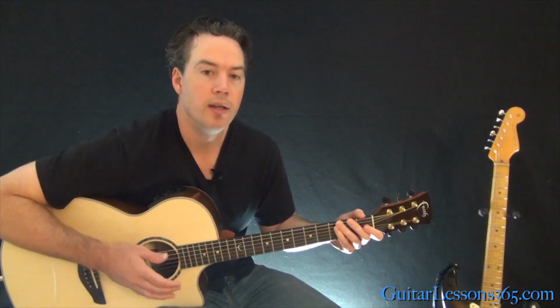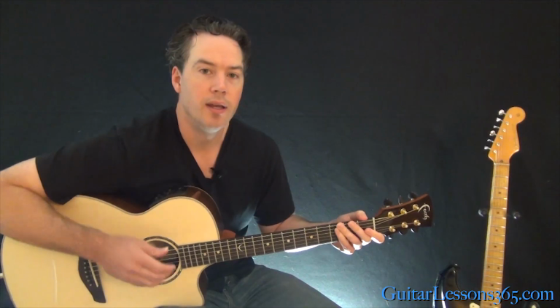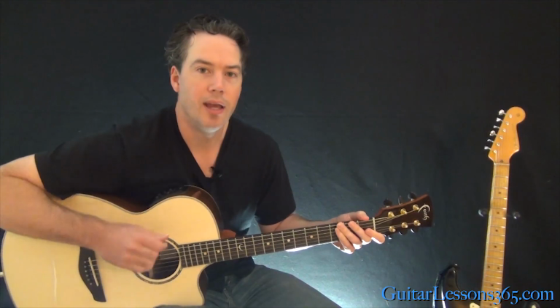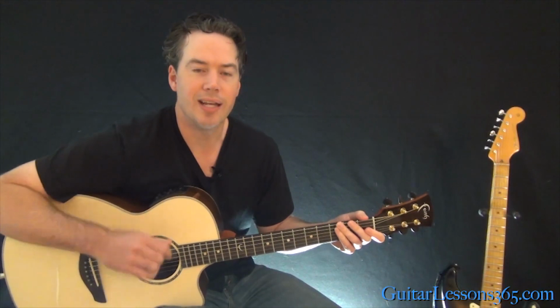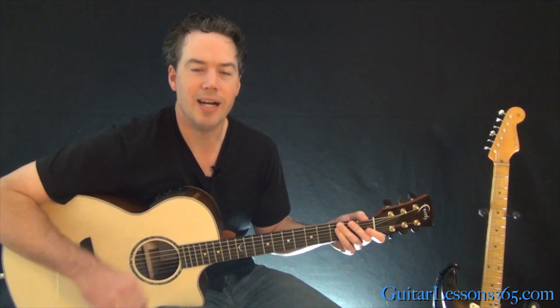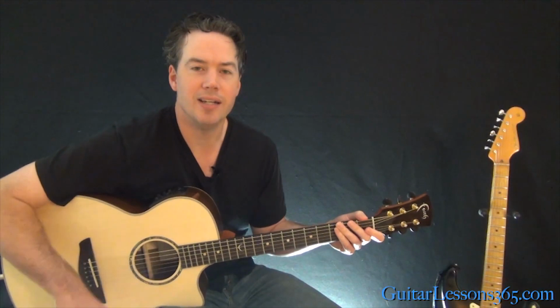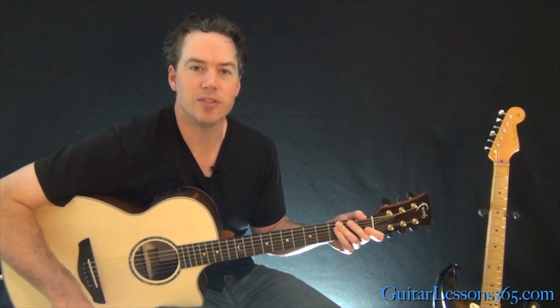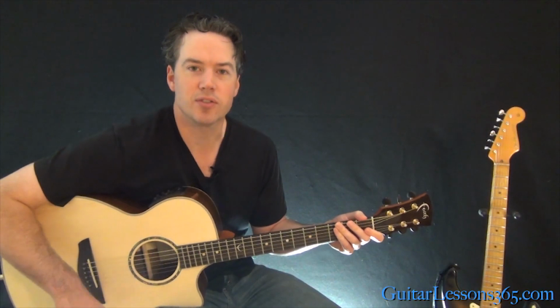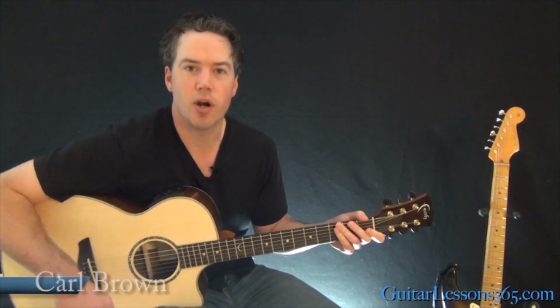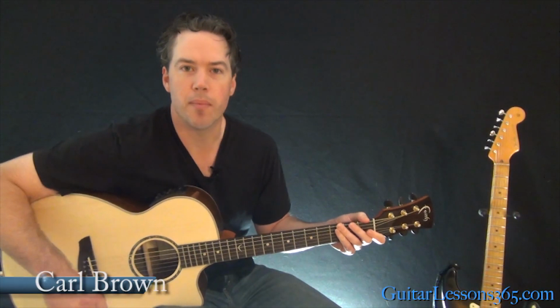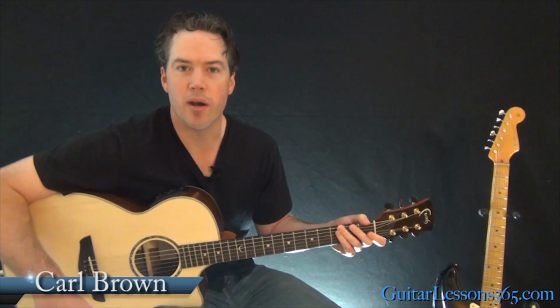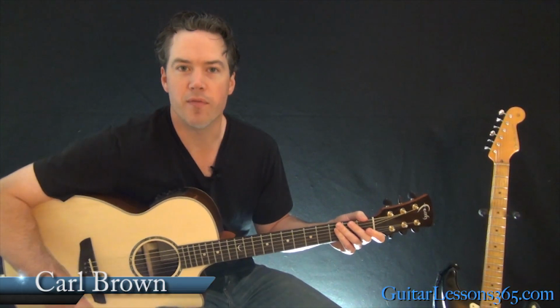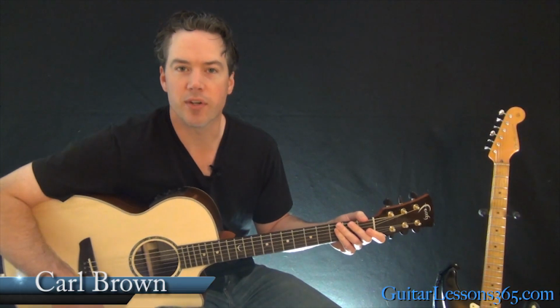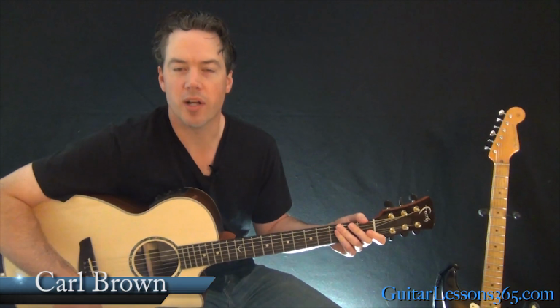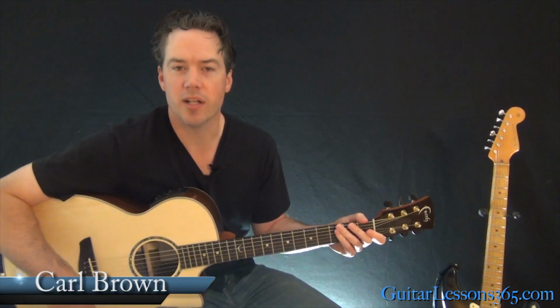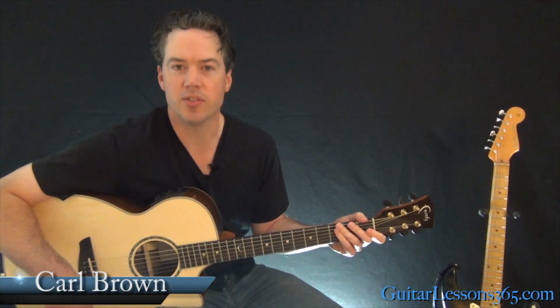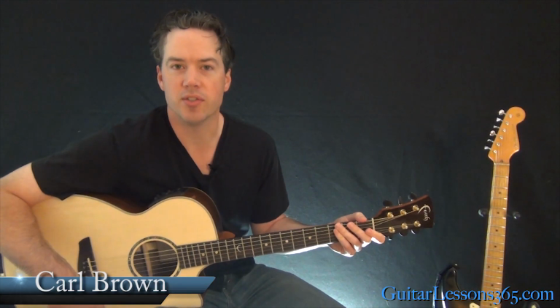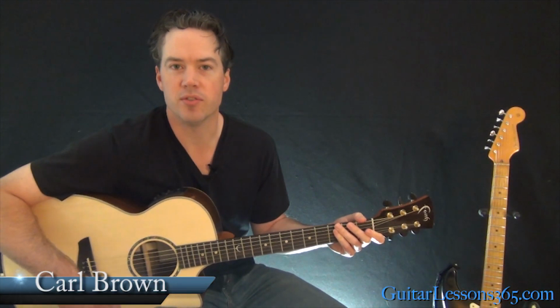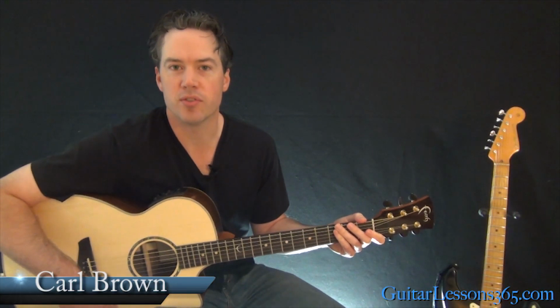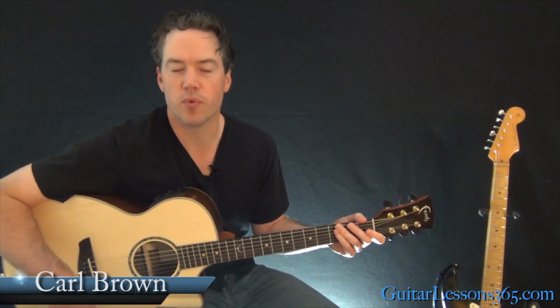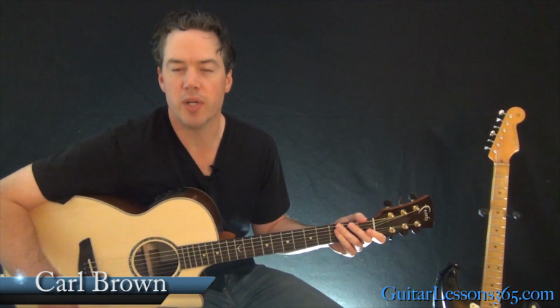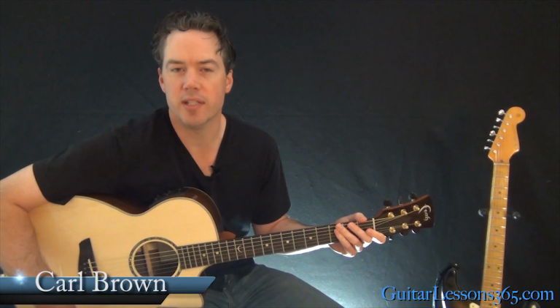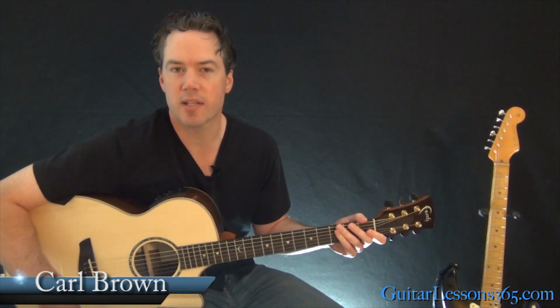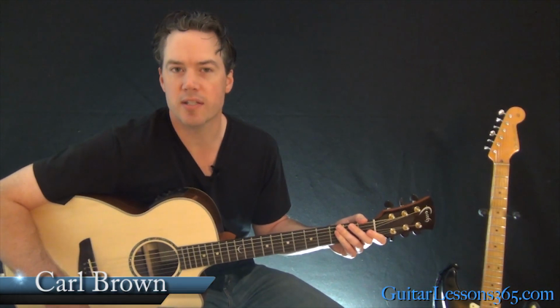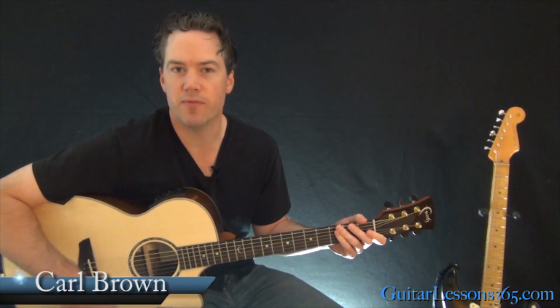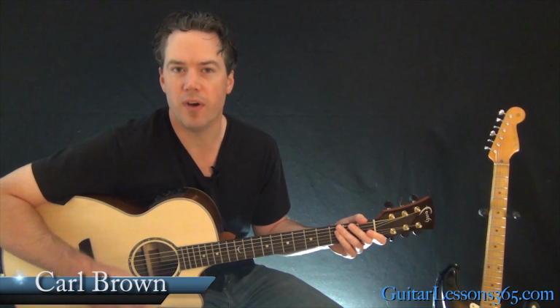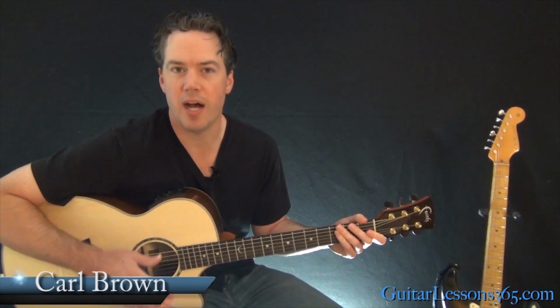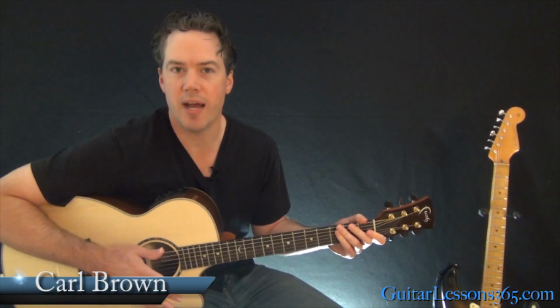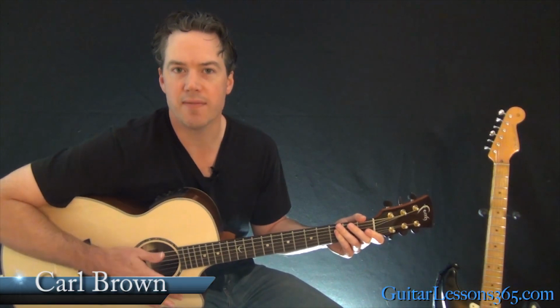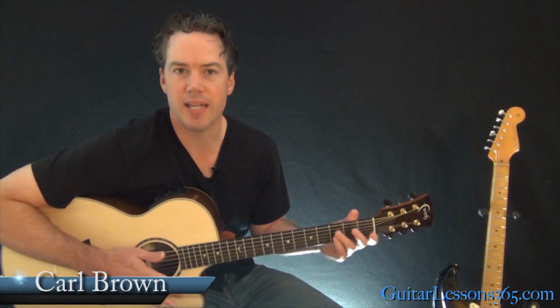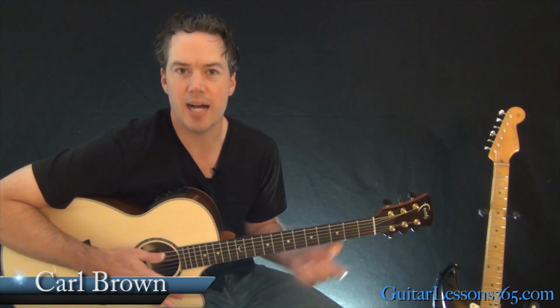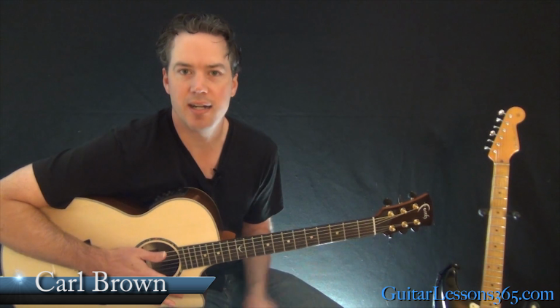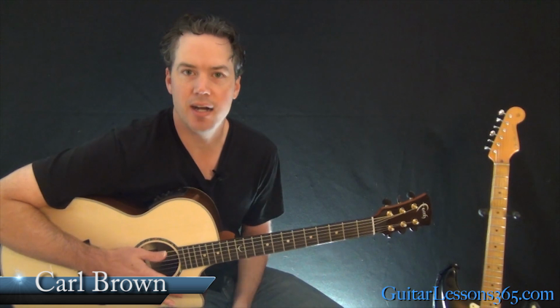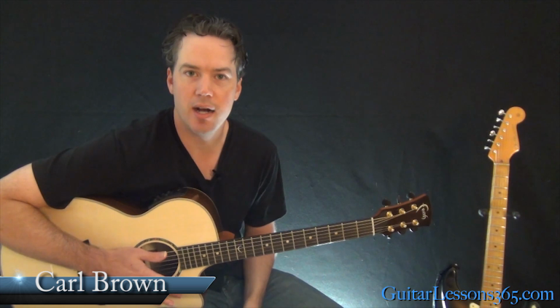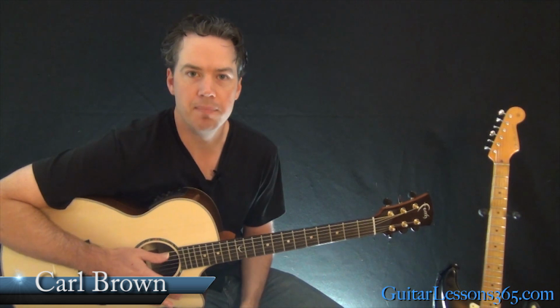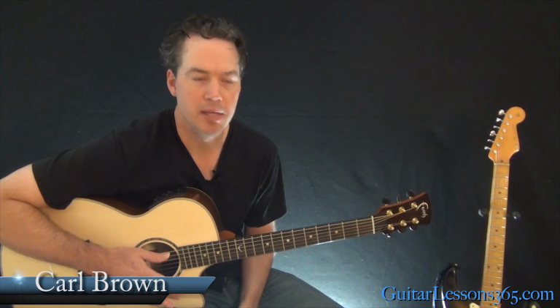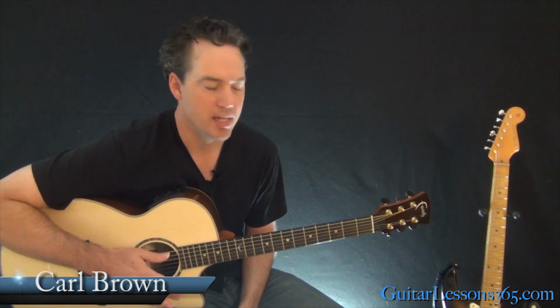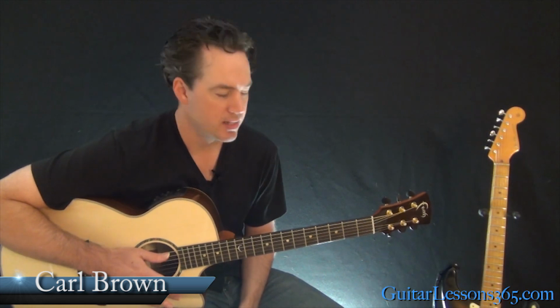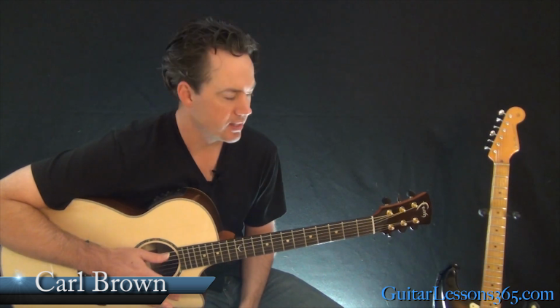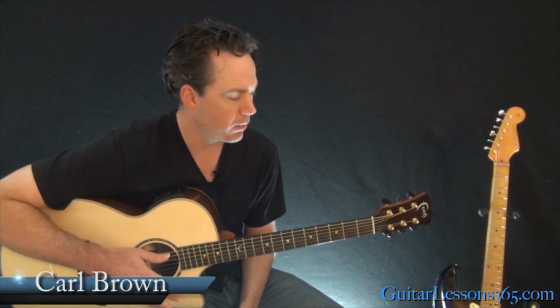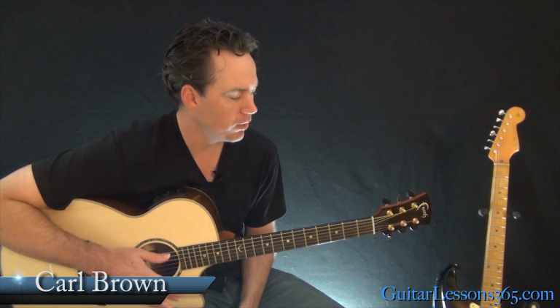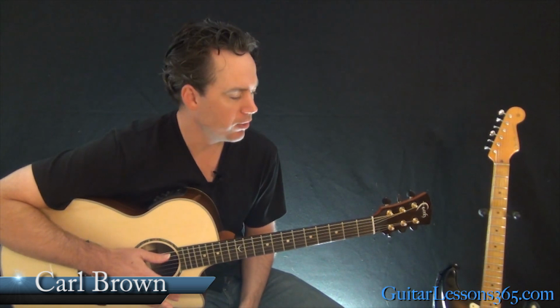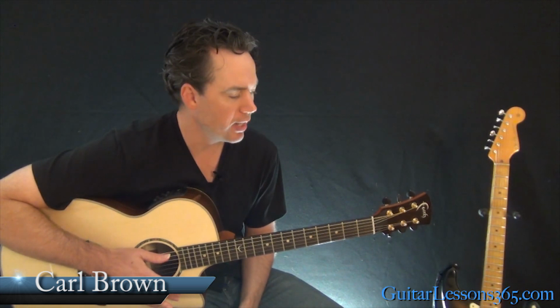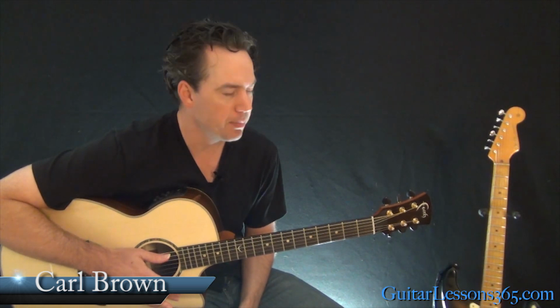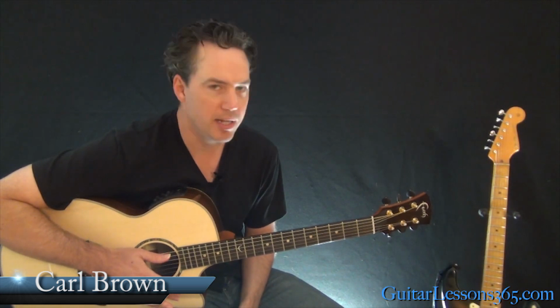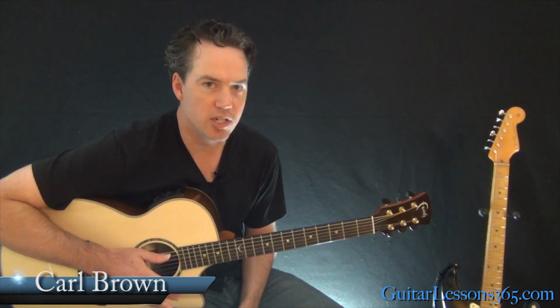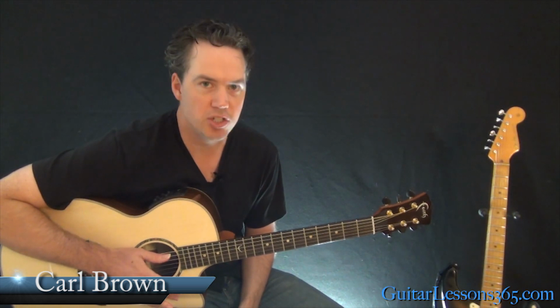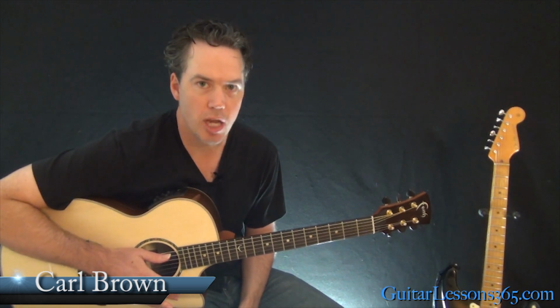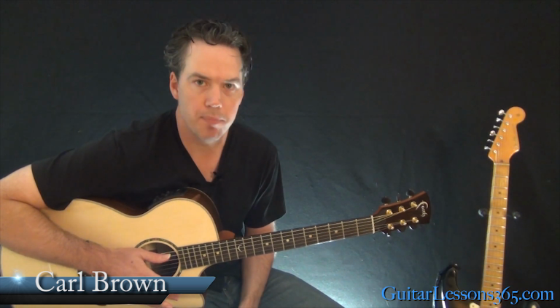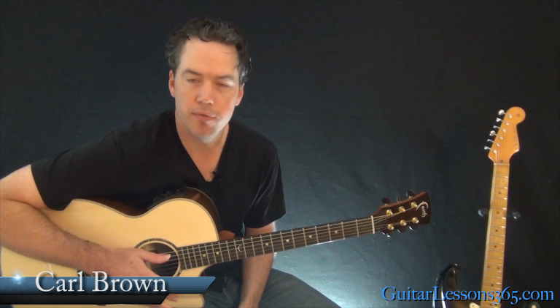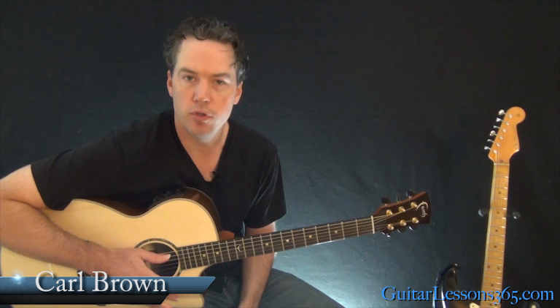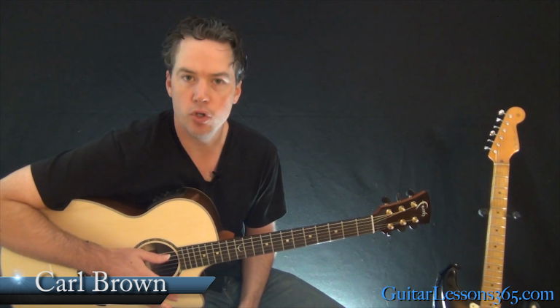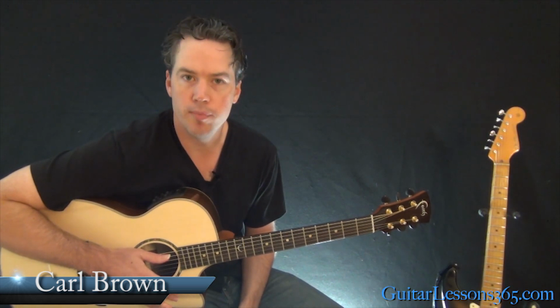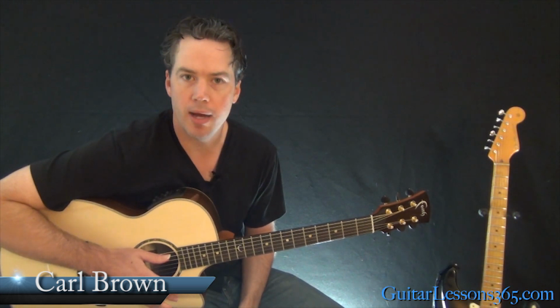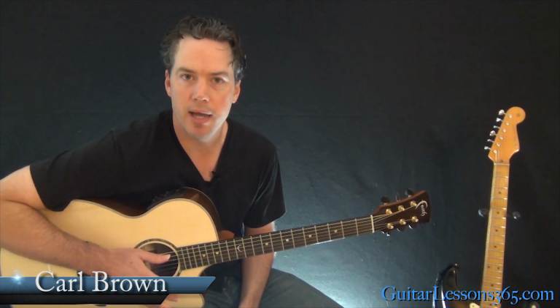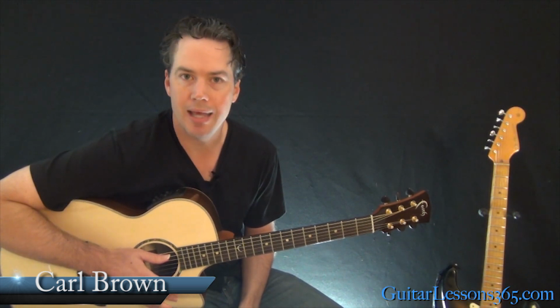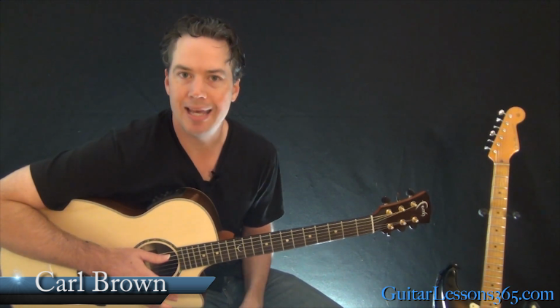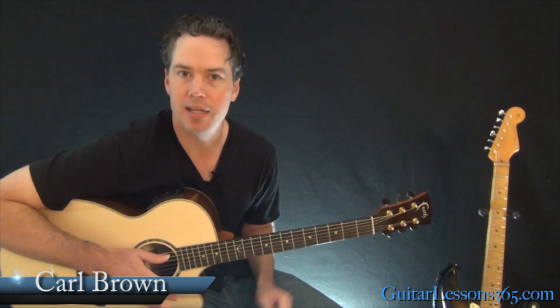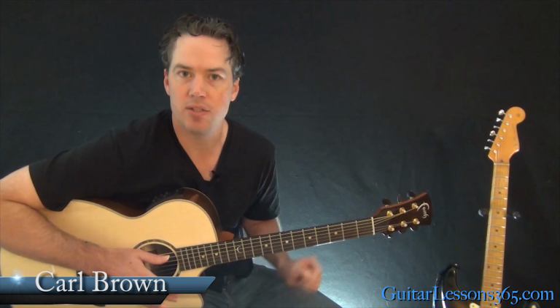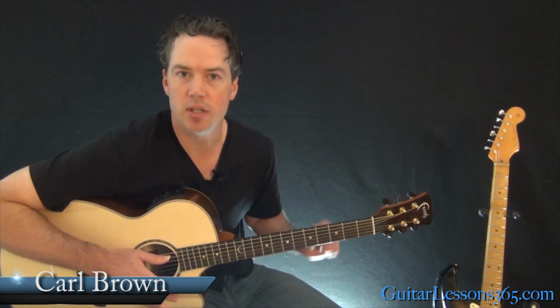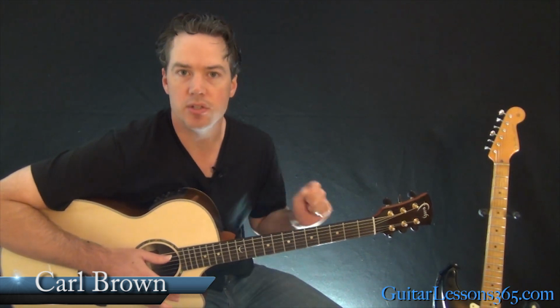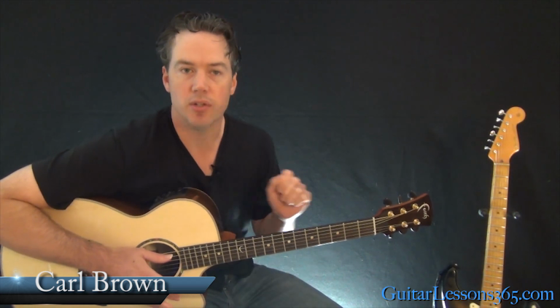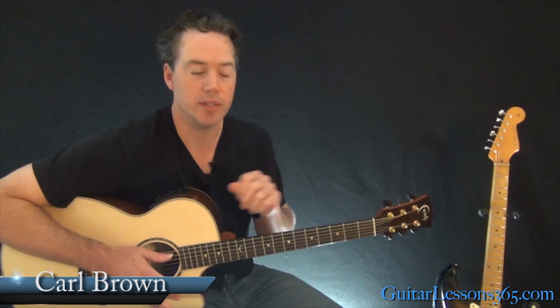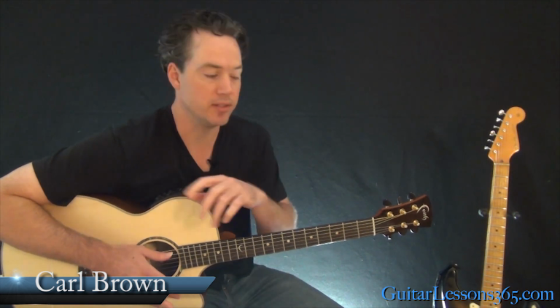Hey guys, it's Carl Brown from guitarlessons365.com. Today we'll learn how to play Shape of You by Ed Sheeran.